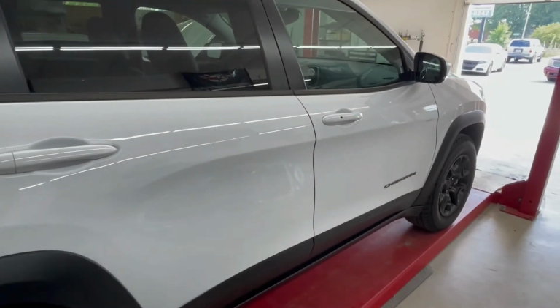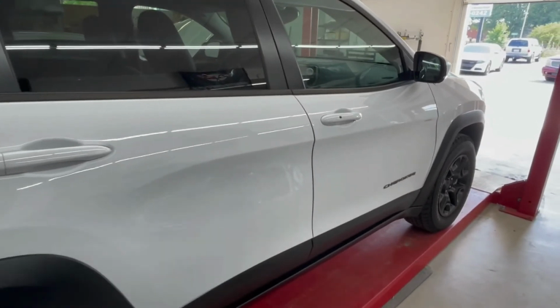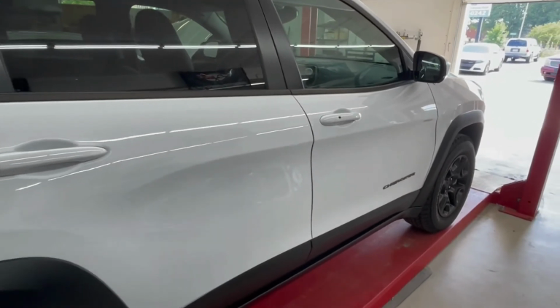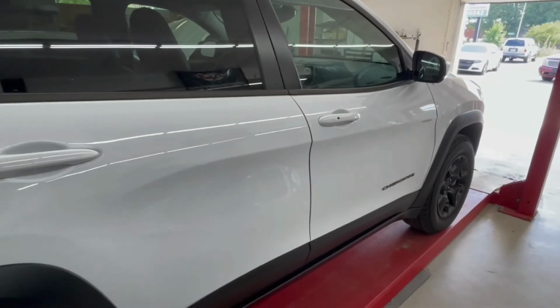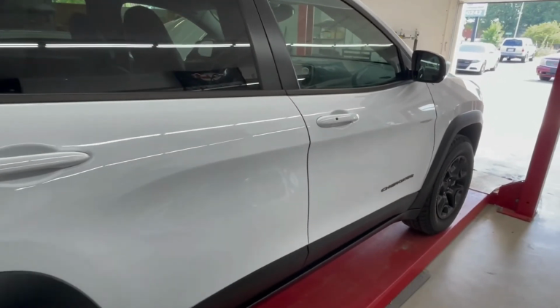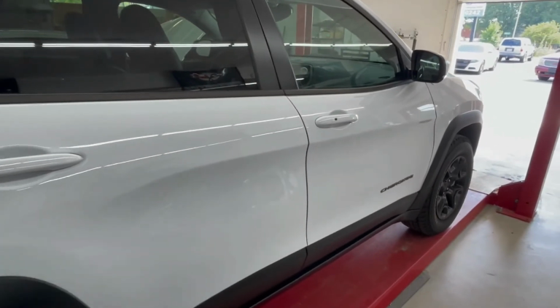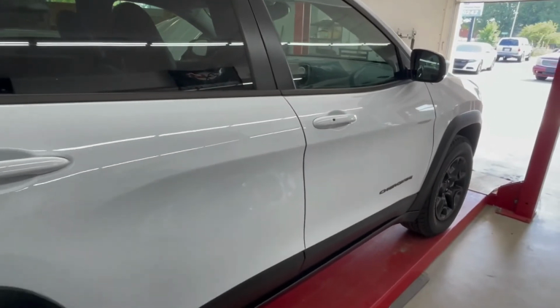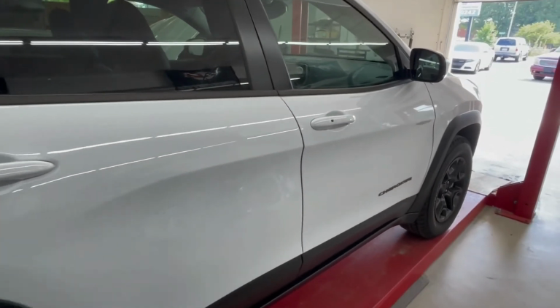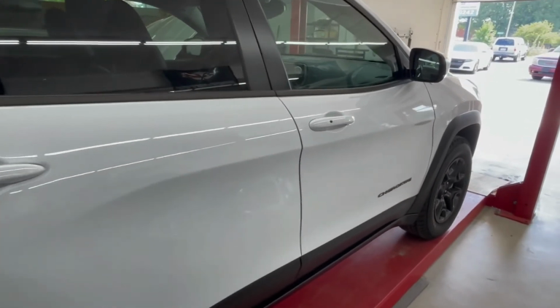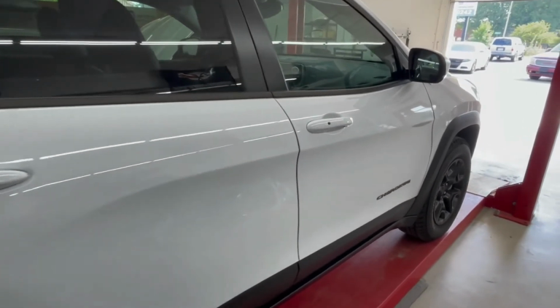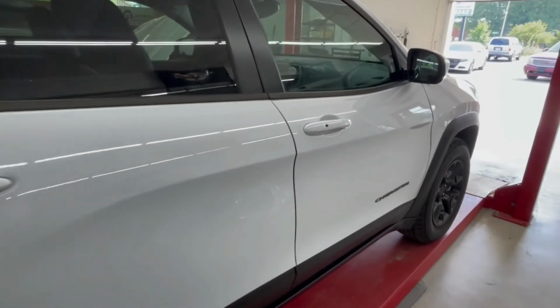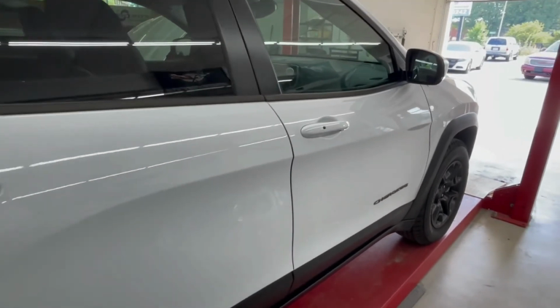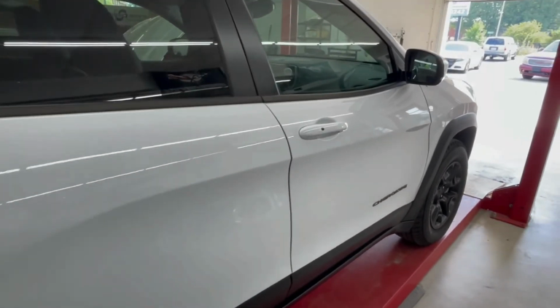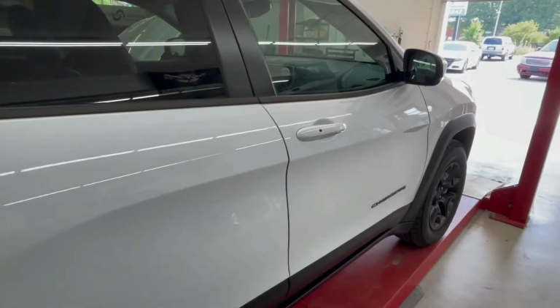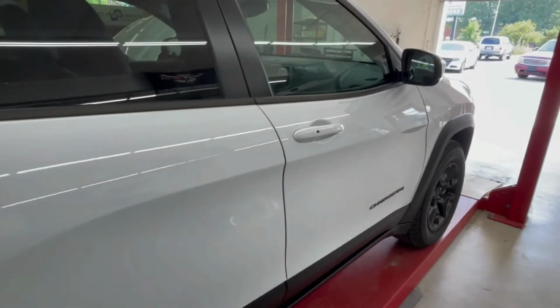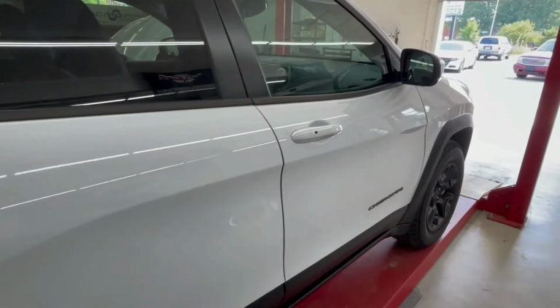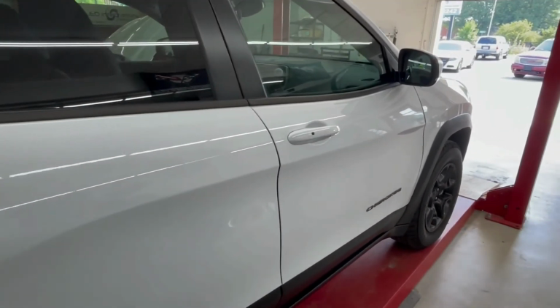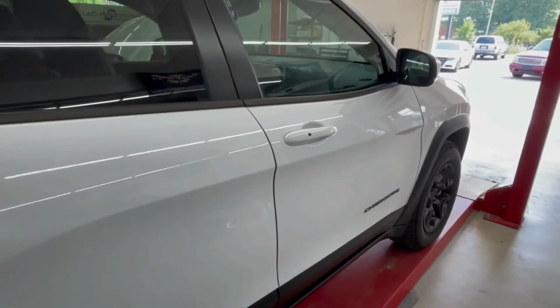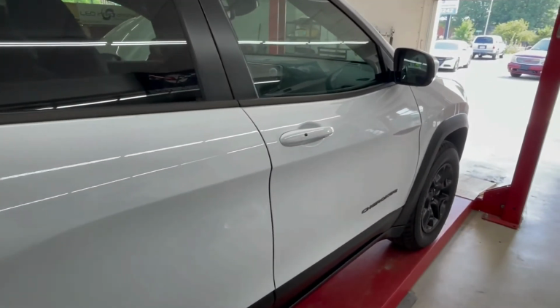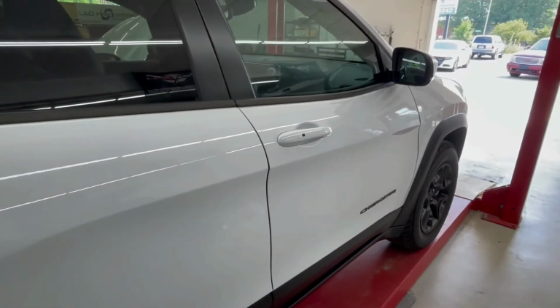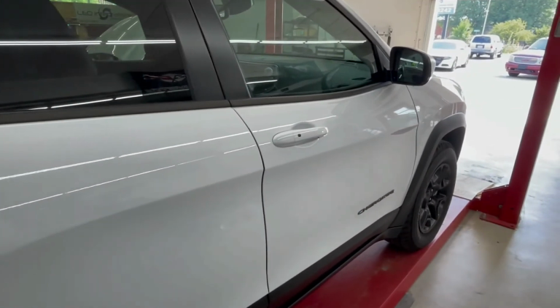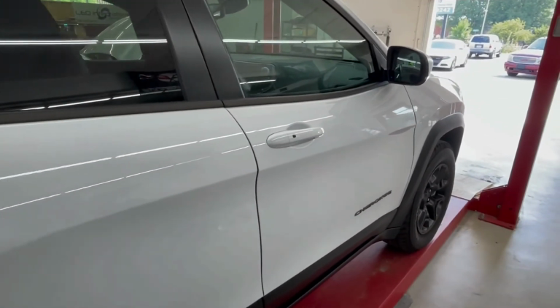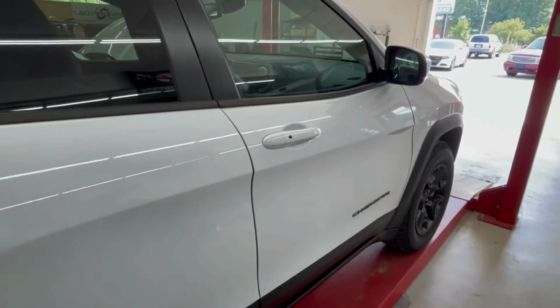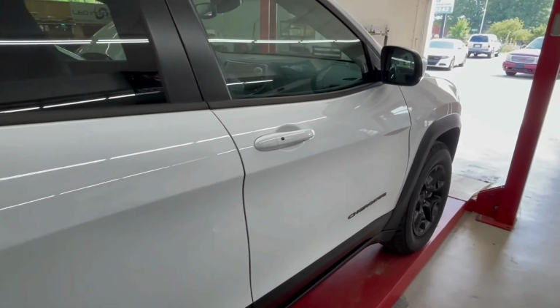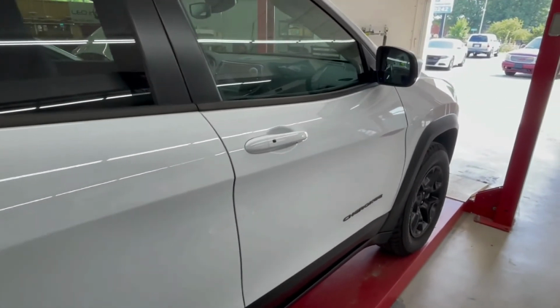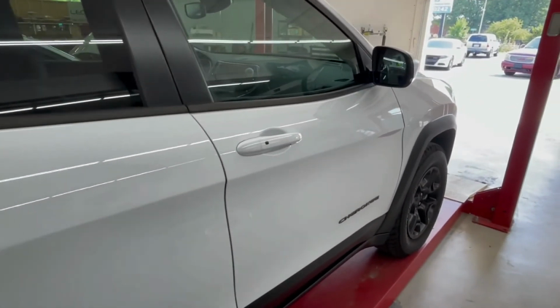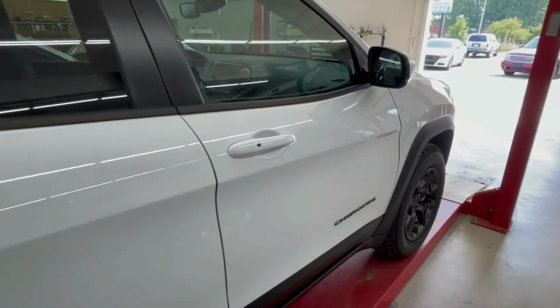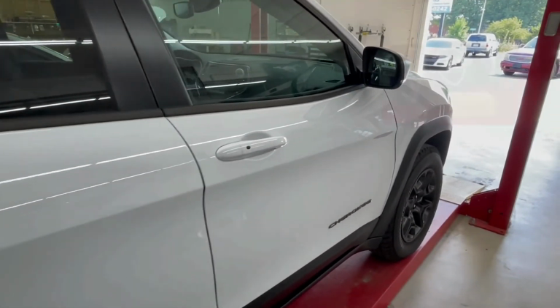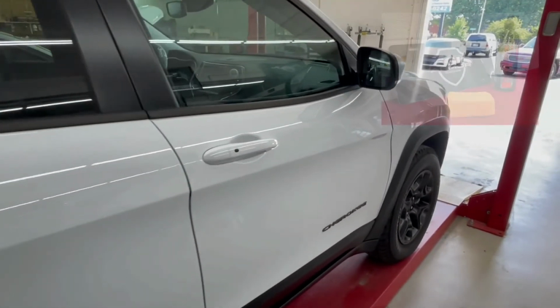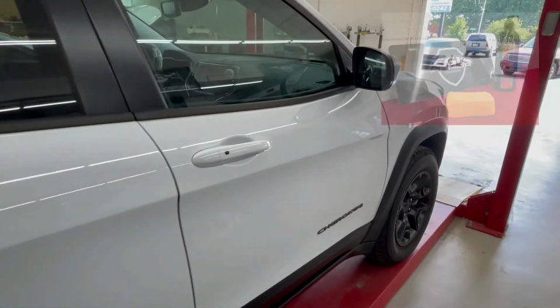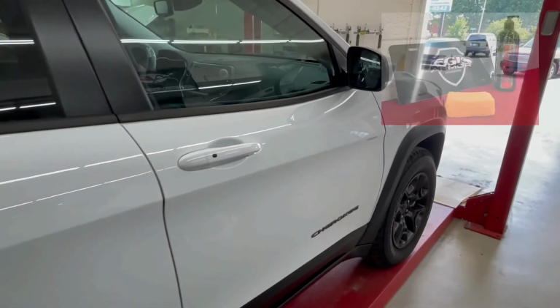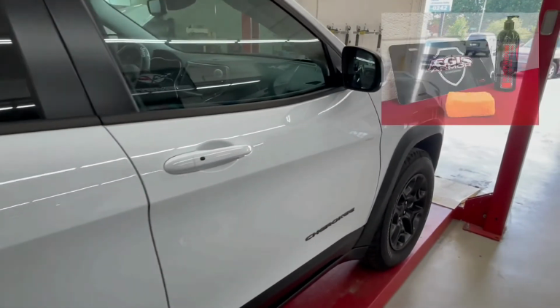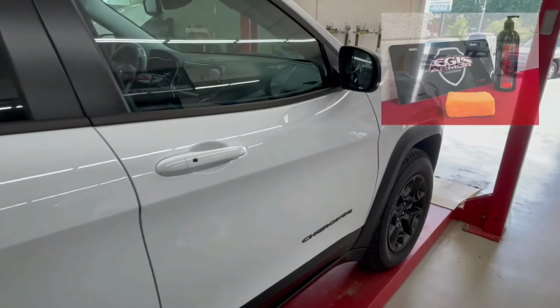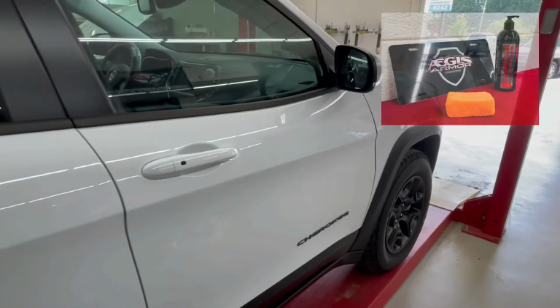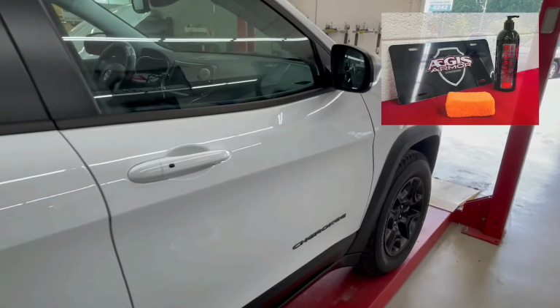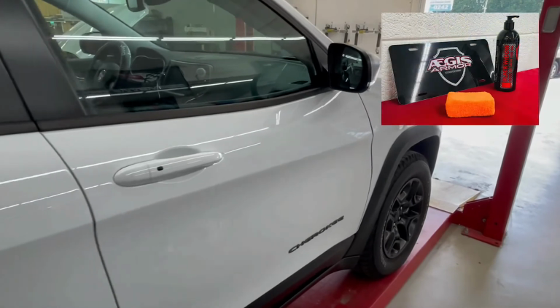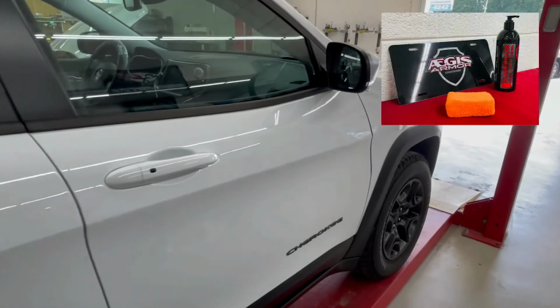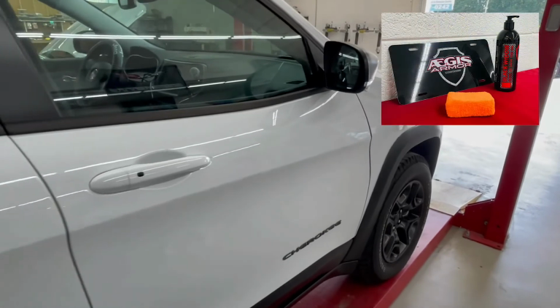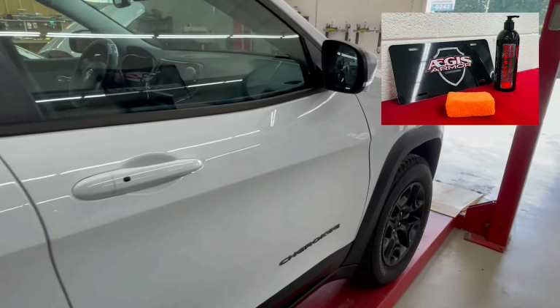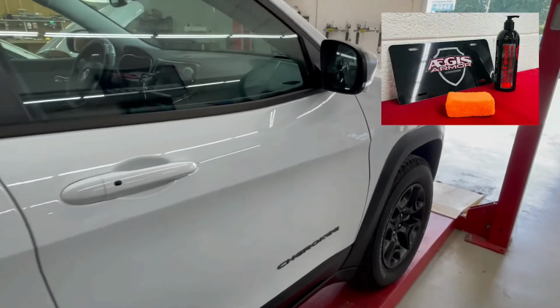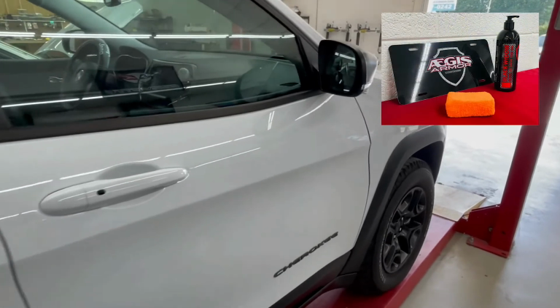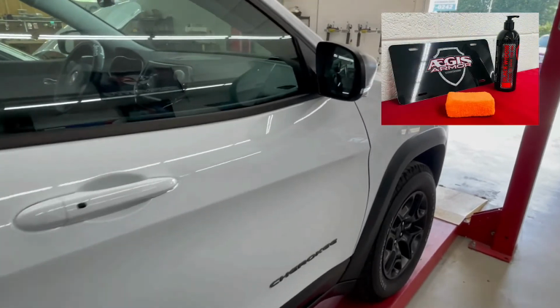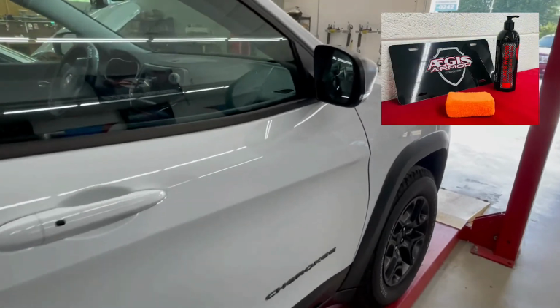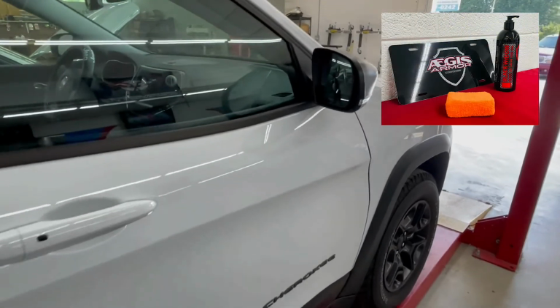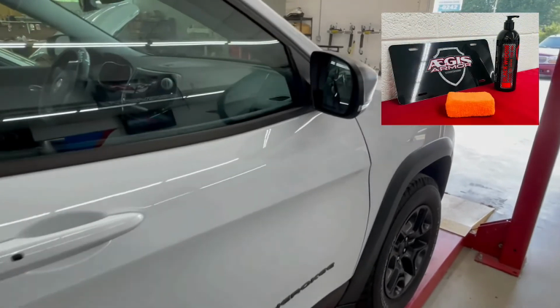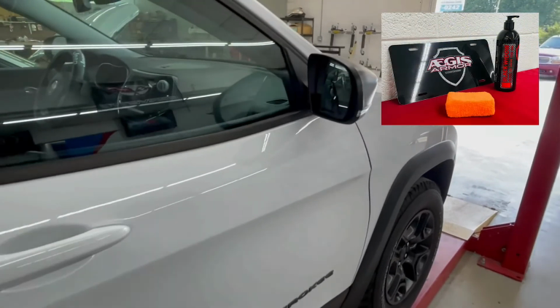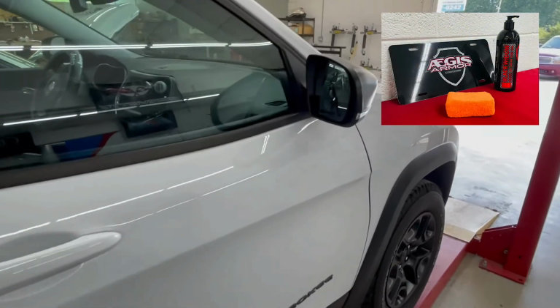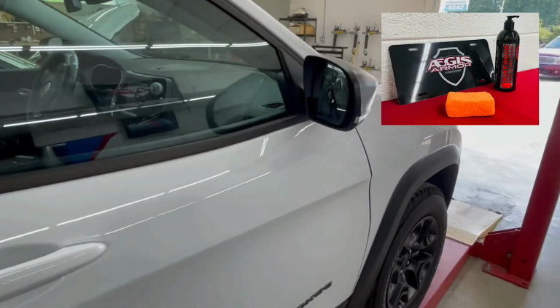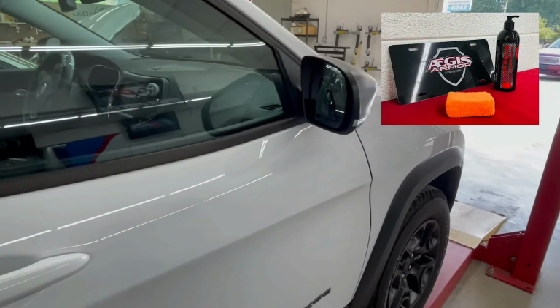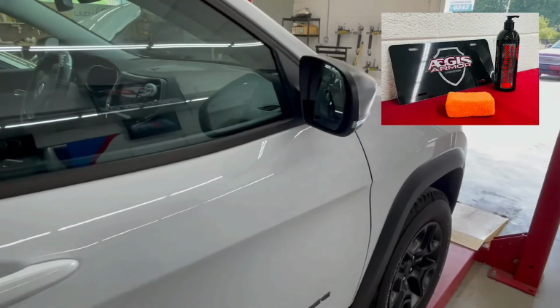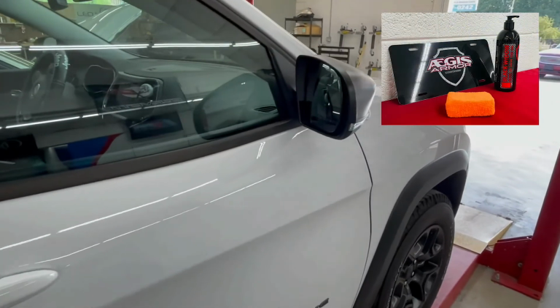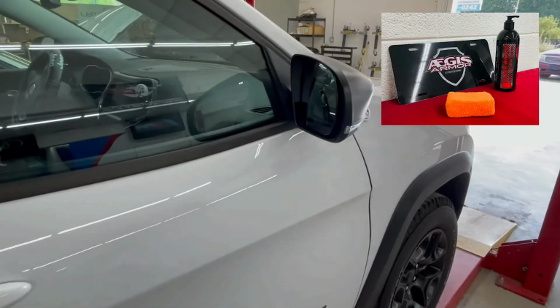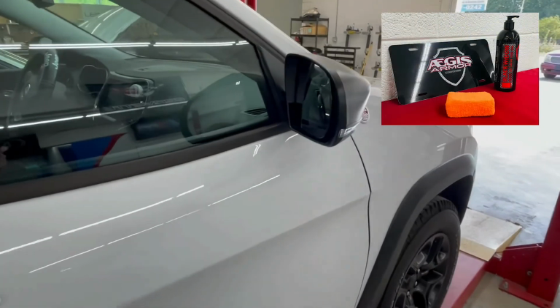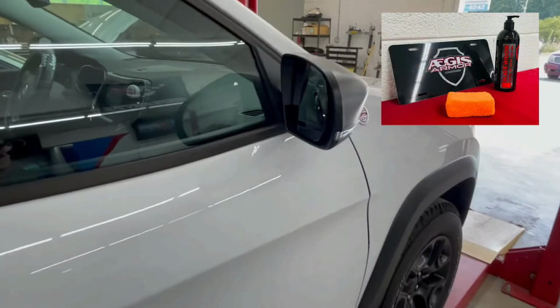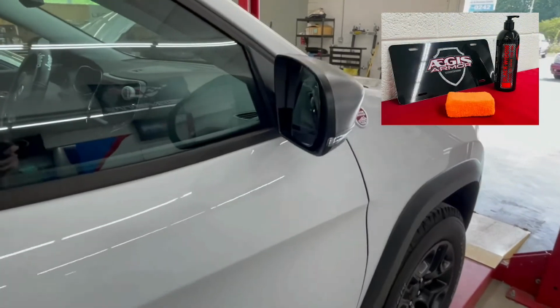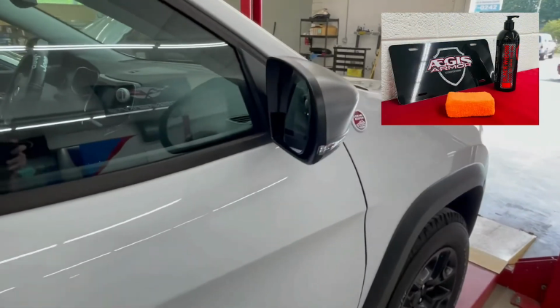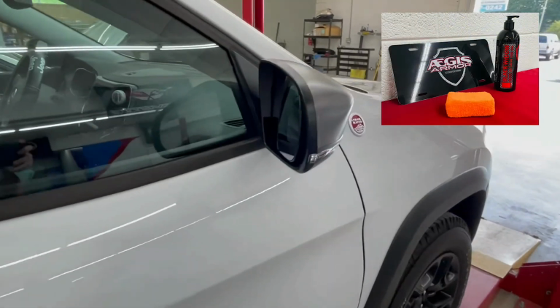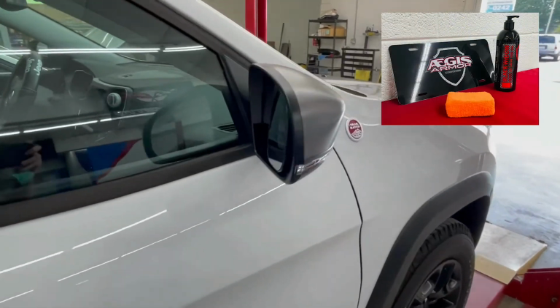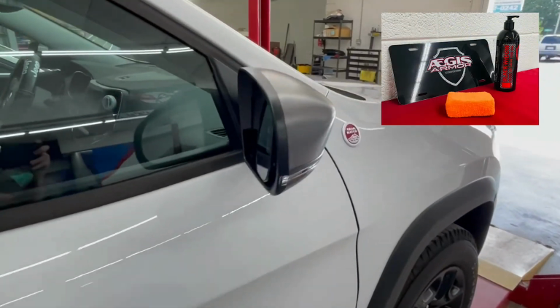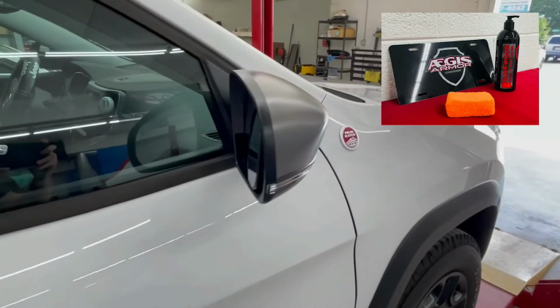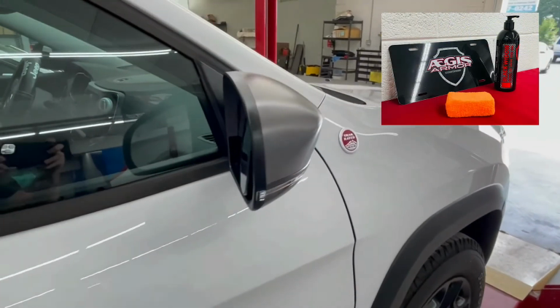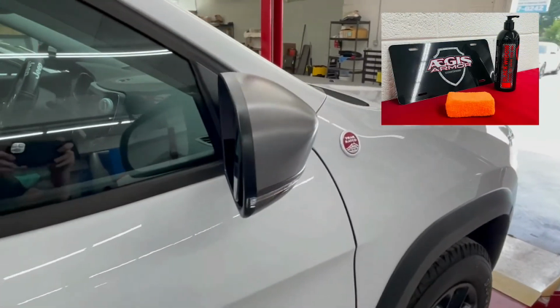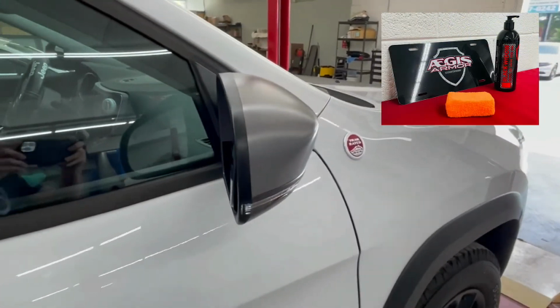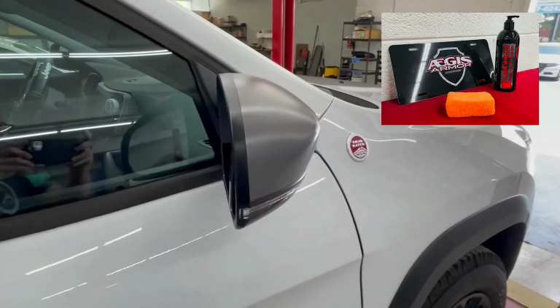After all the coating process, we put our Aegis Armors Black Widow tire shine on there just to tie everything together and make the car look great.